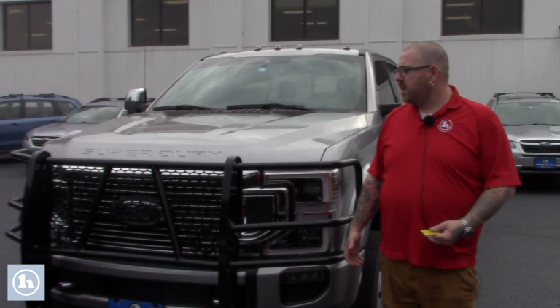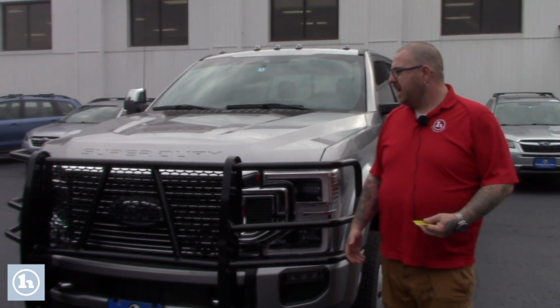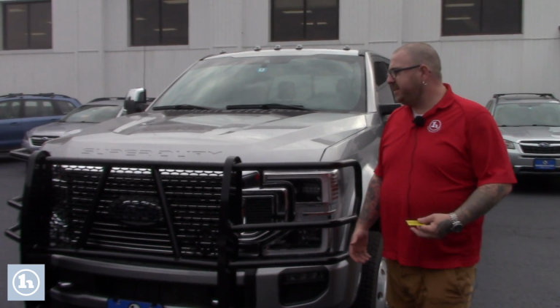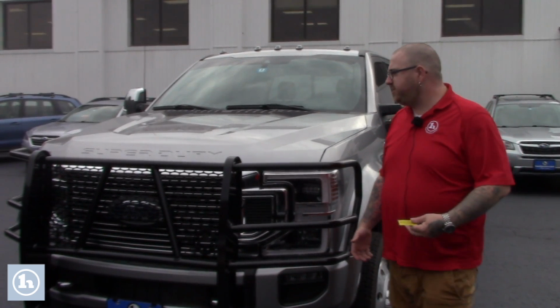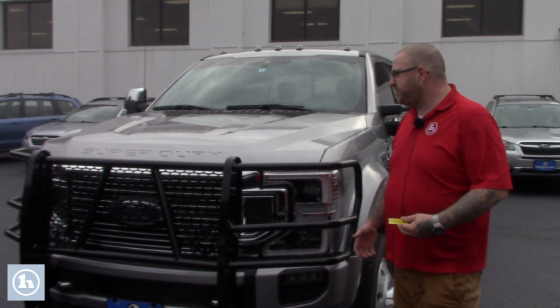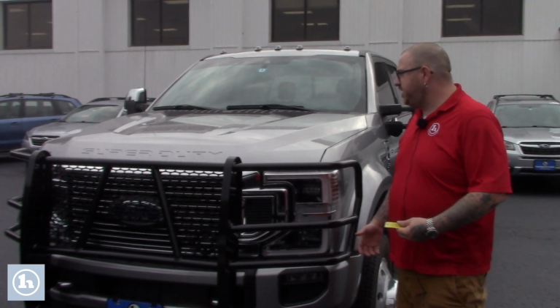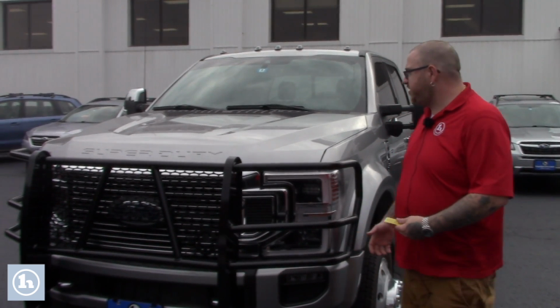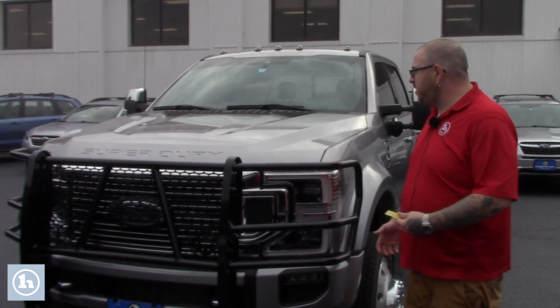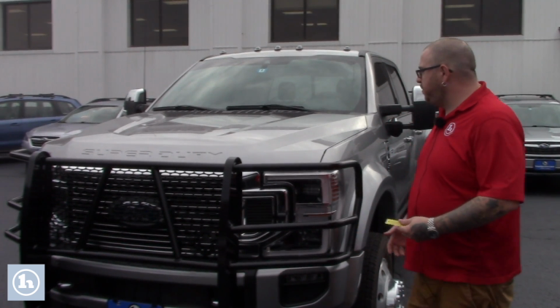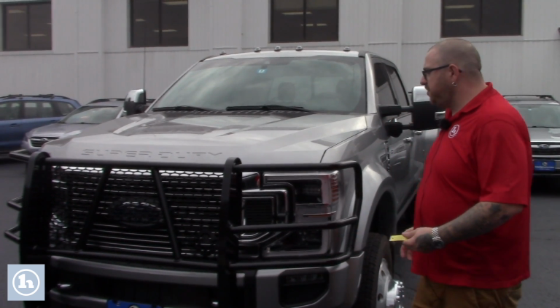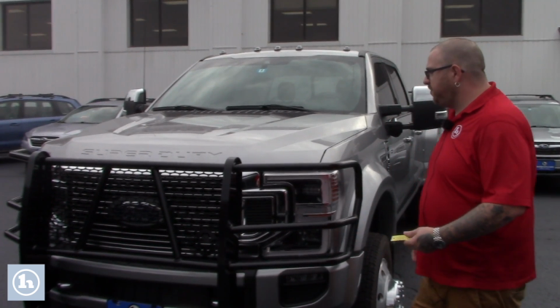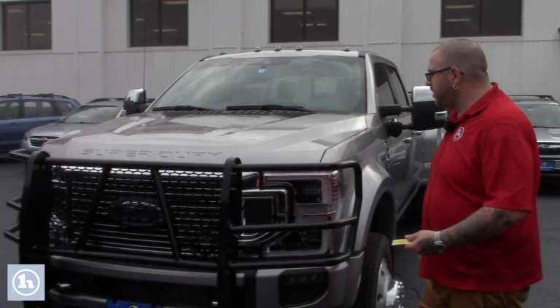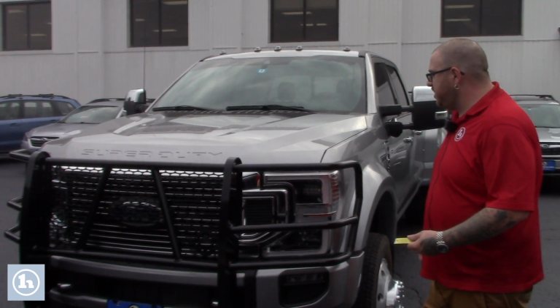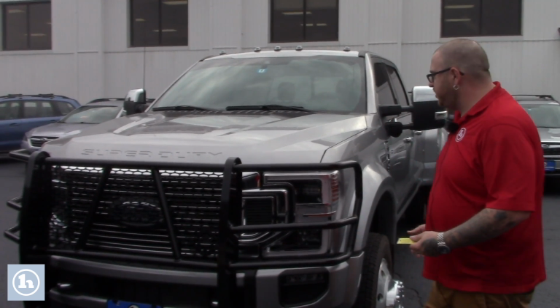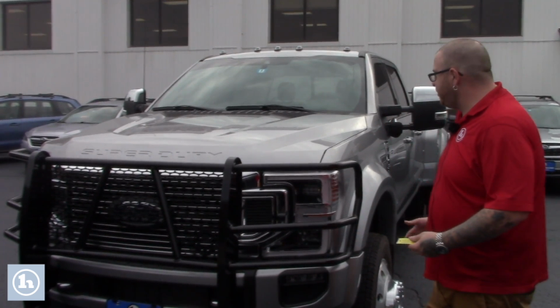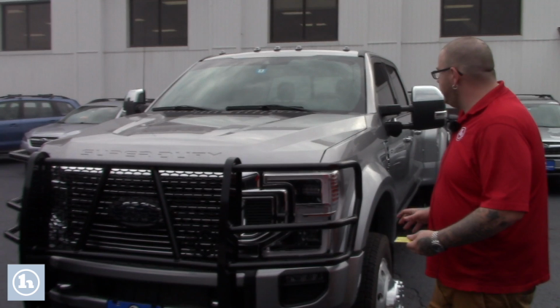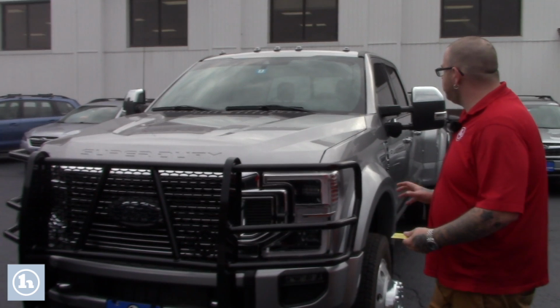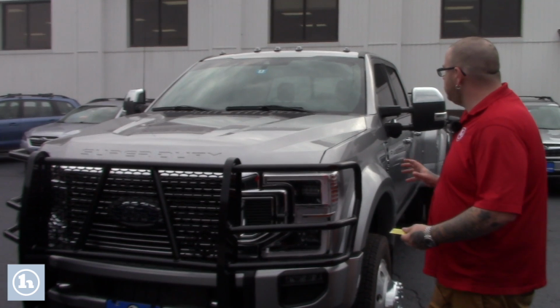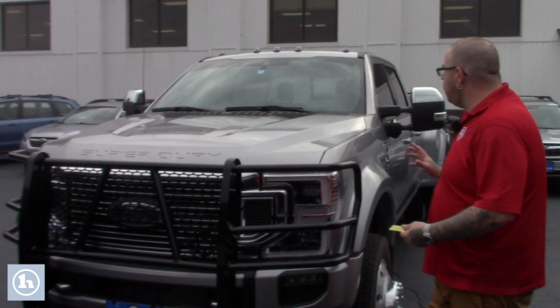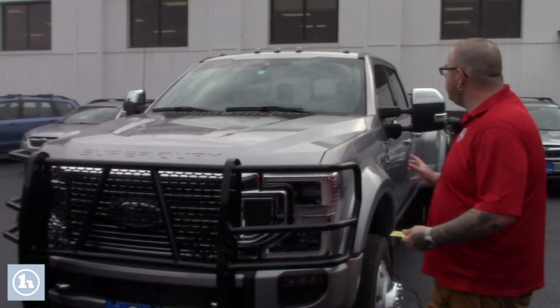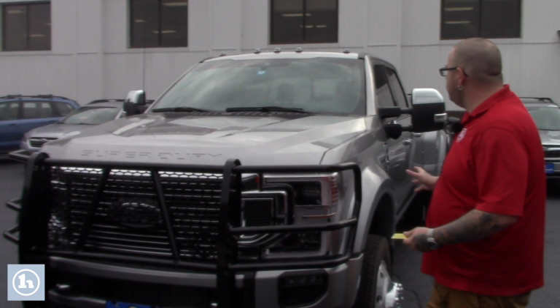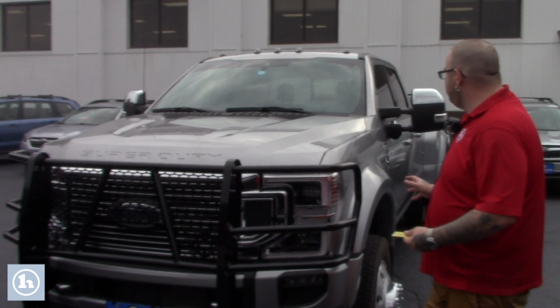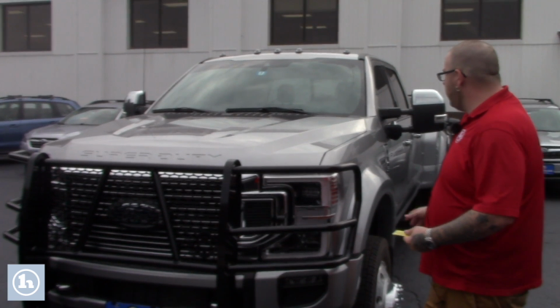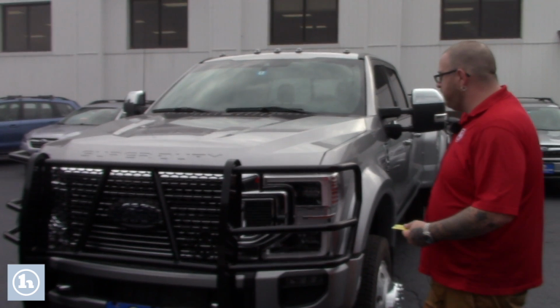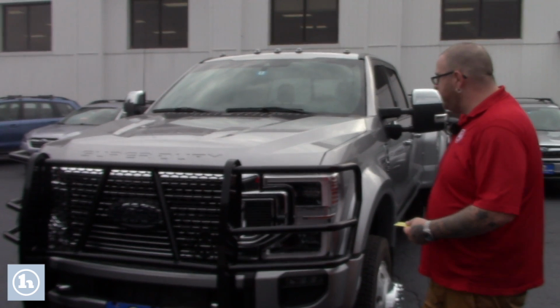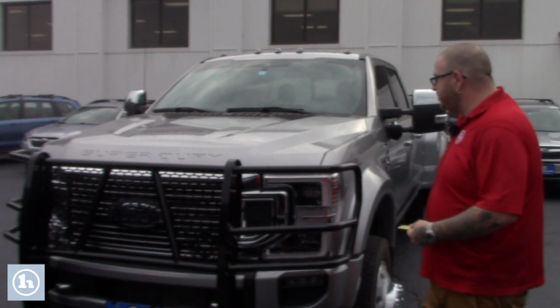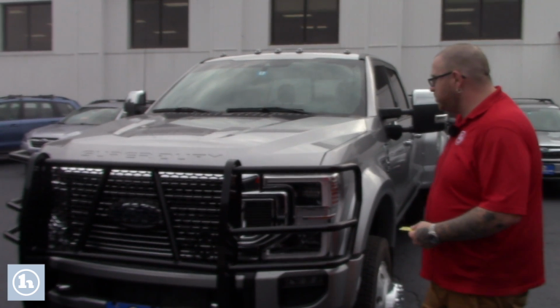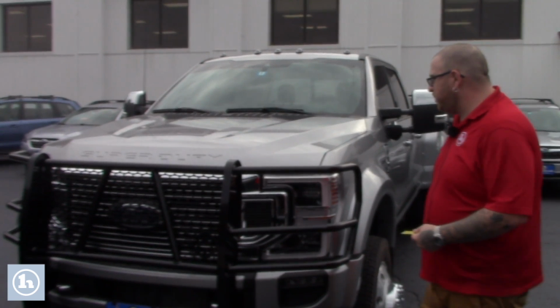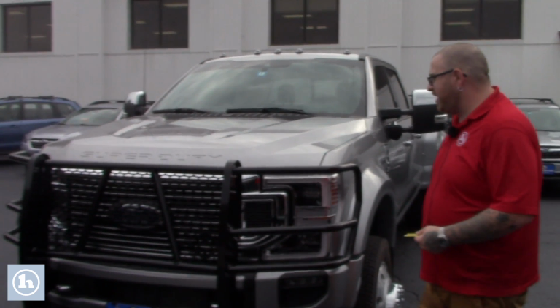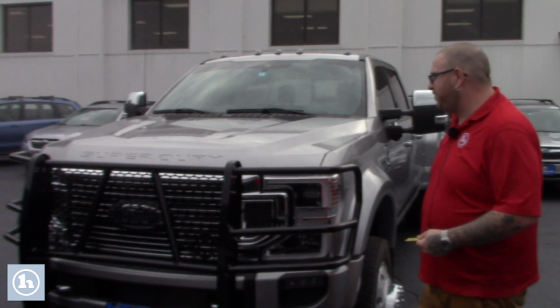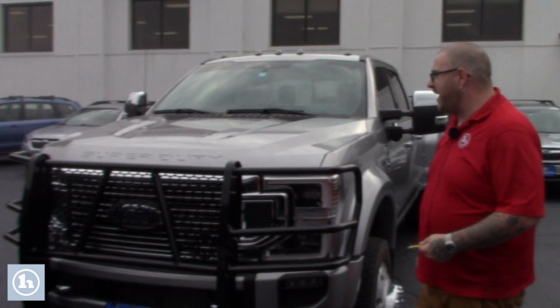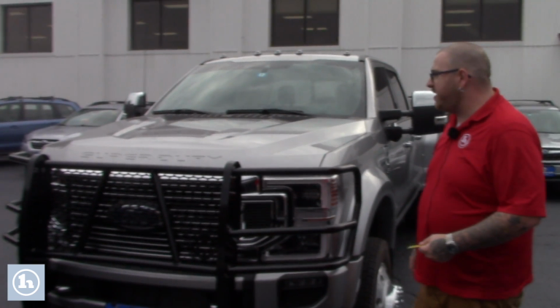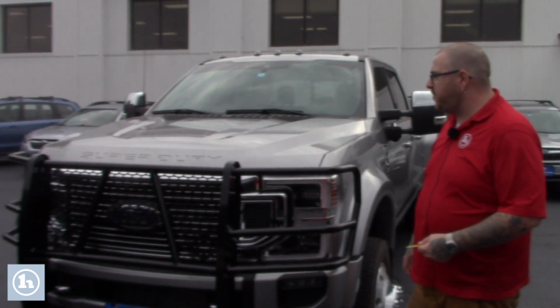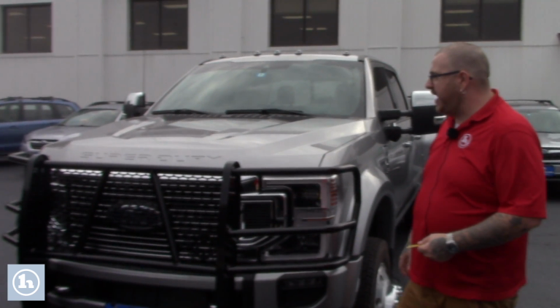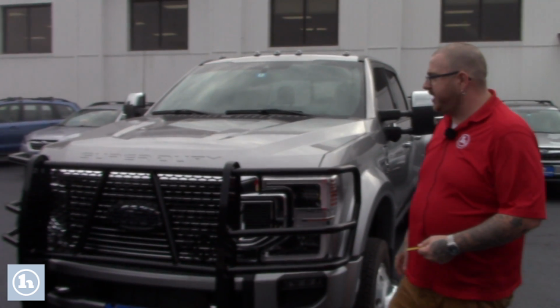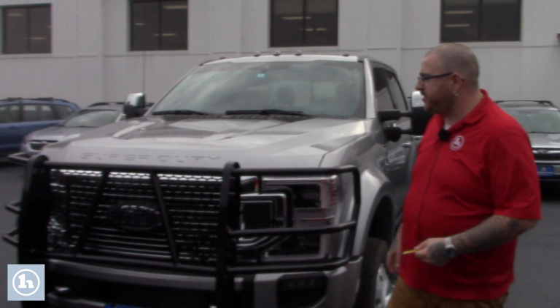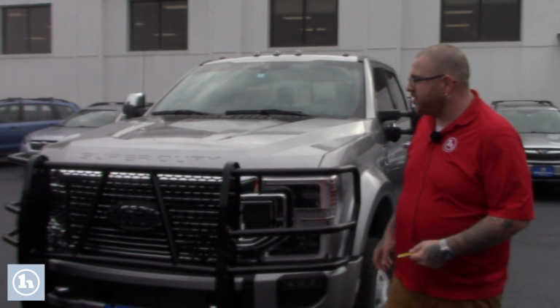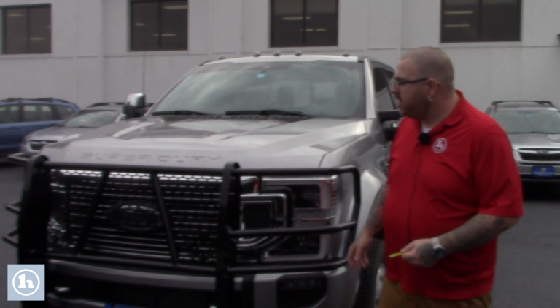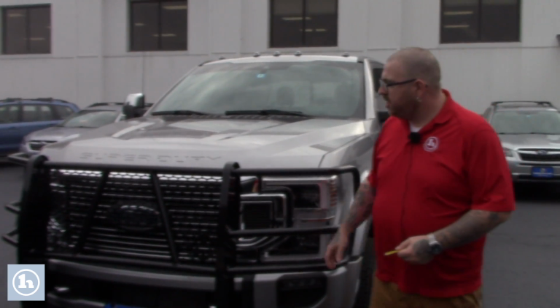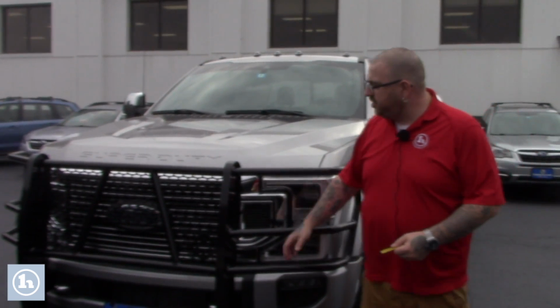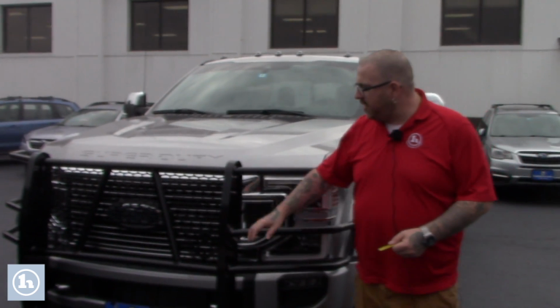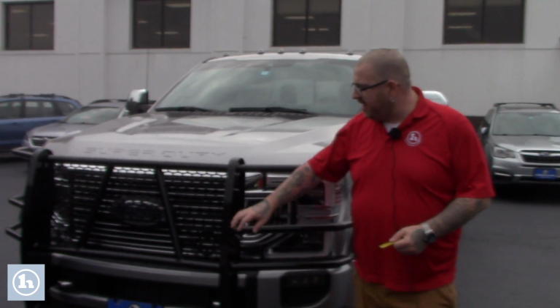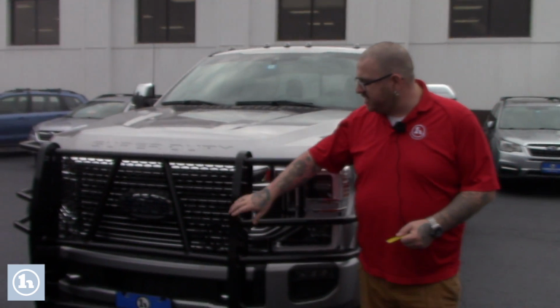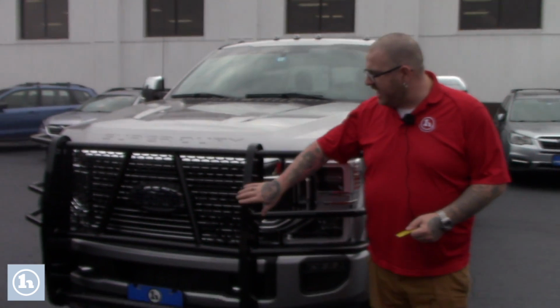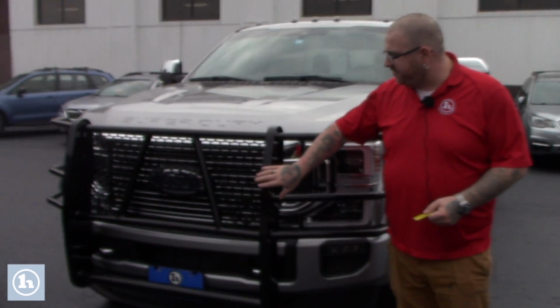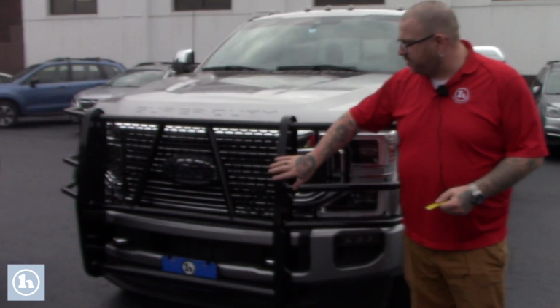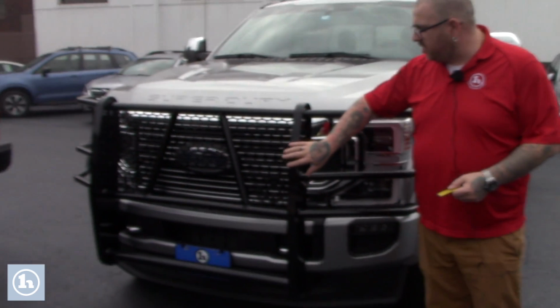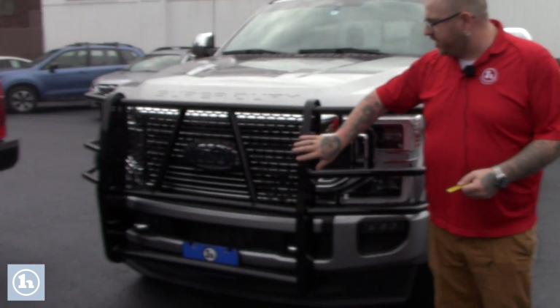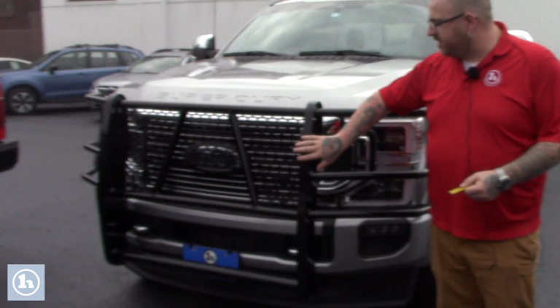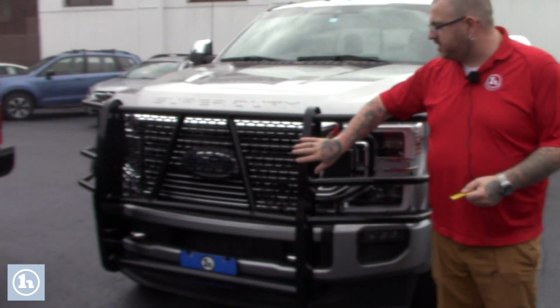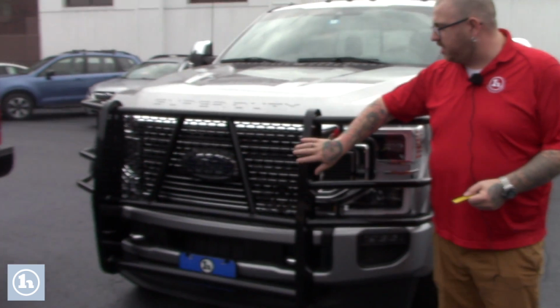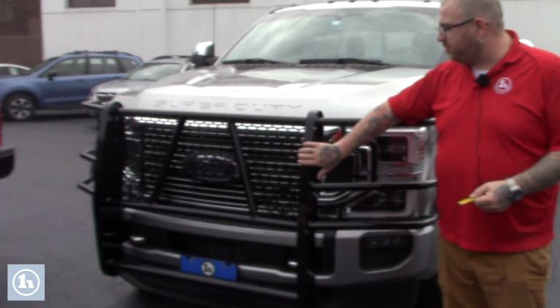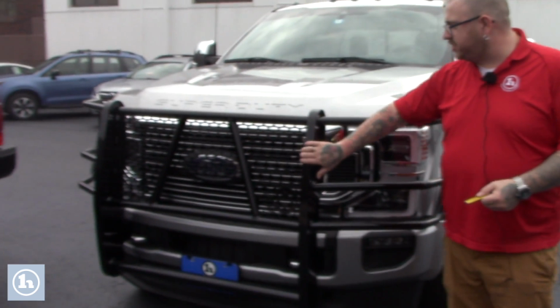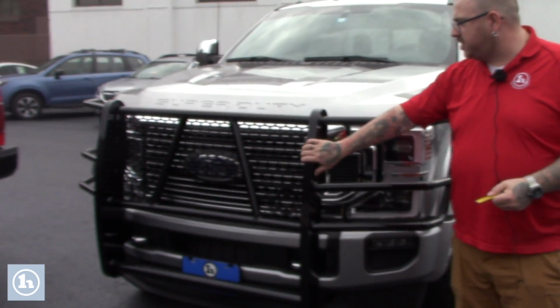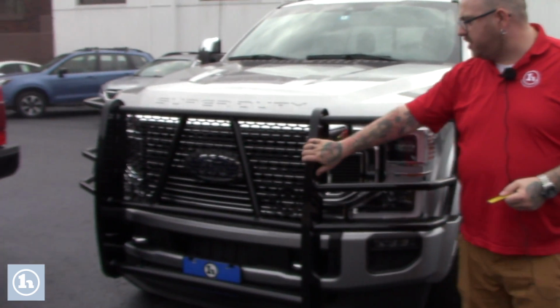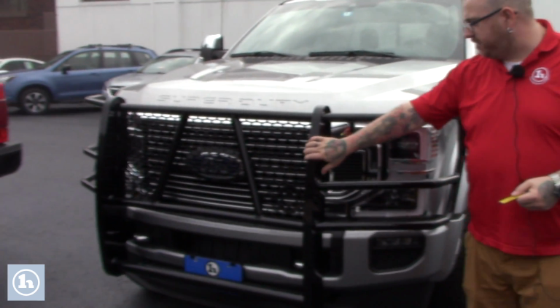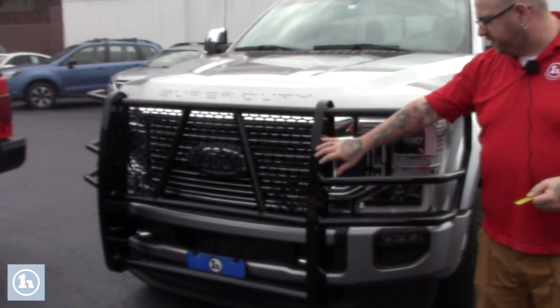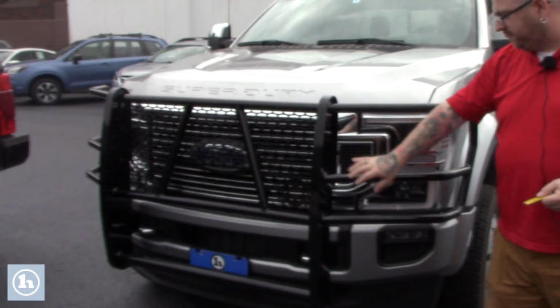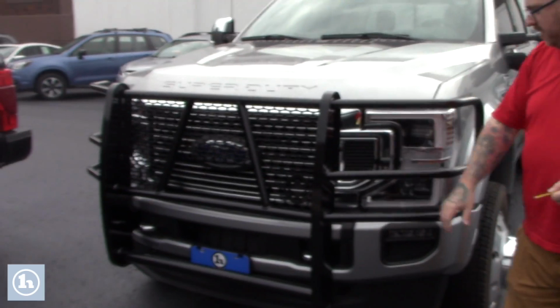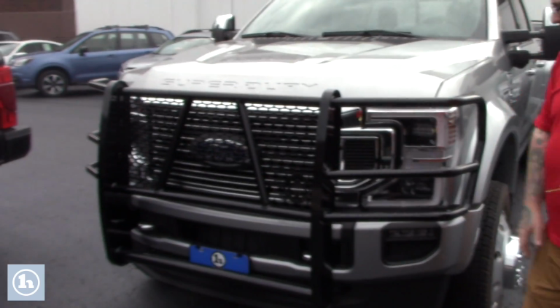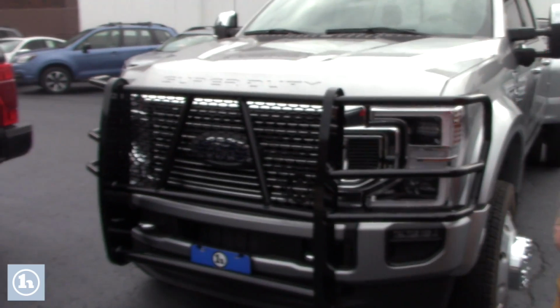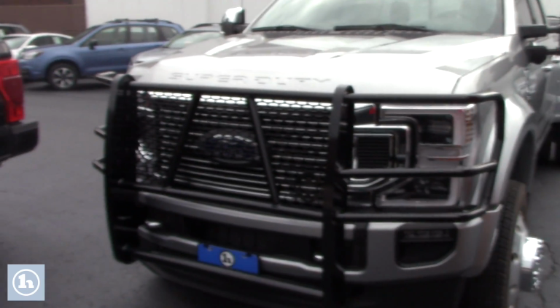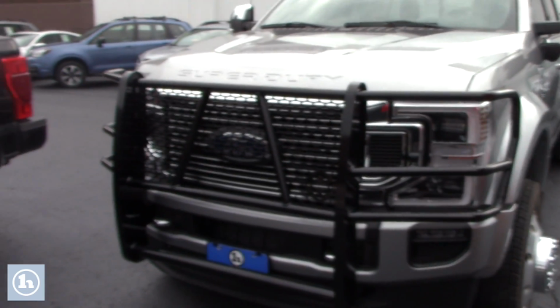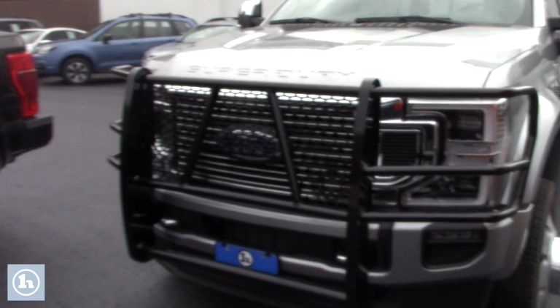As you'll see, it's in beautiful condition and is loaded with great features with that Platinum package. You do have the aftermarket brush guard on your front bumper here.